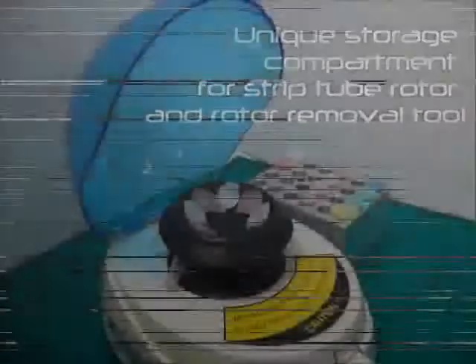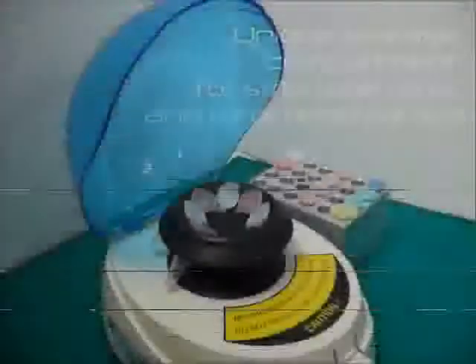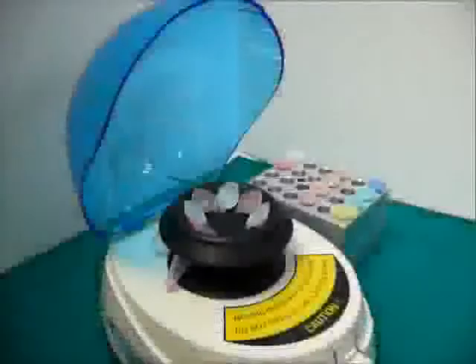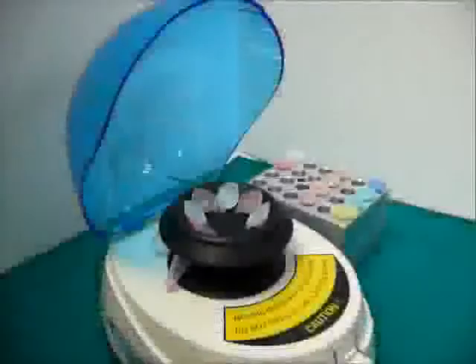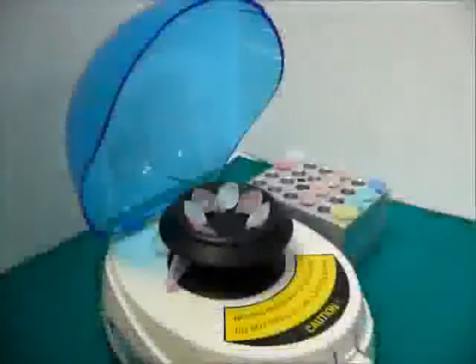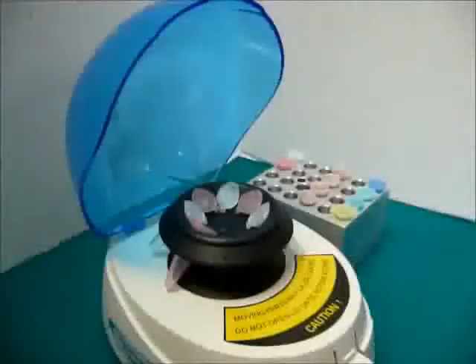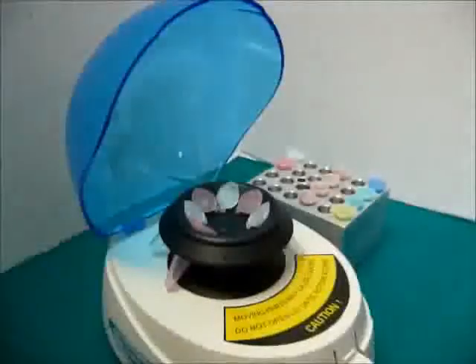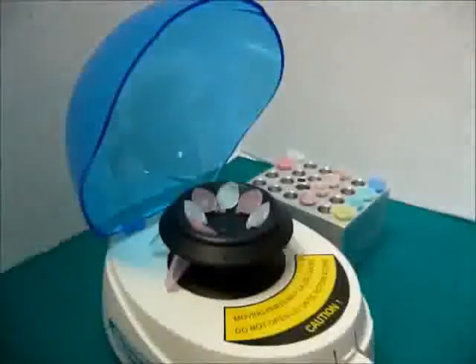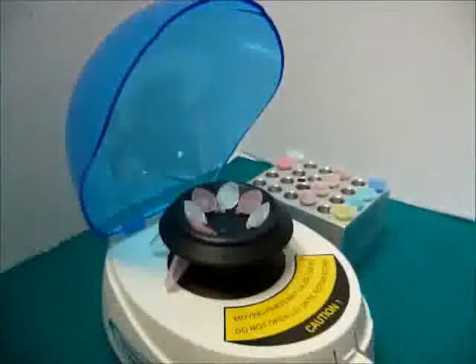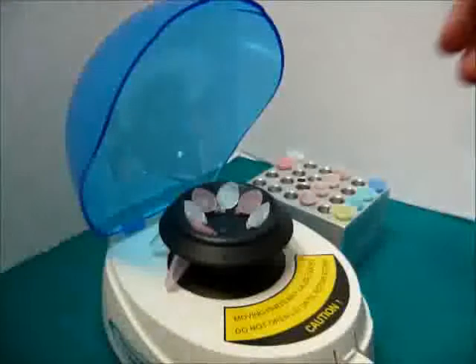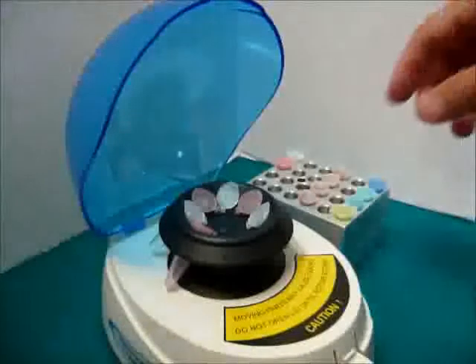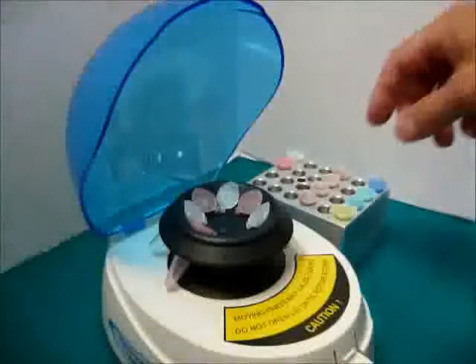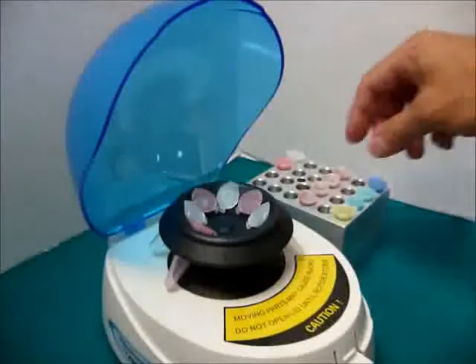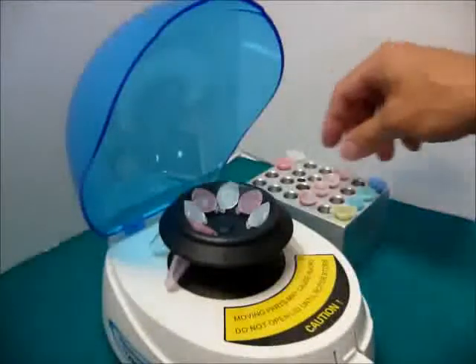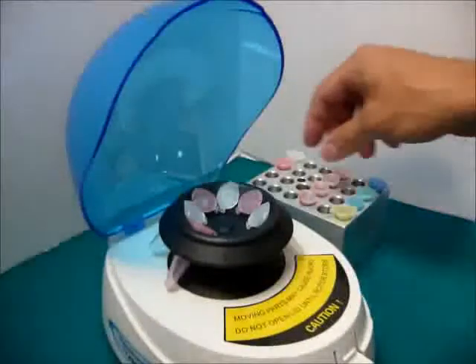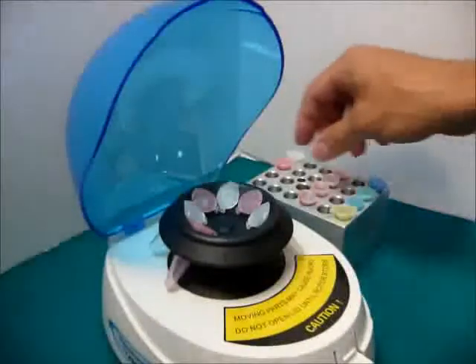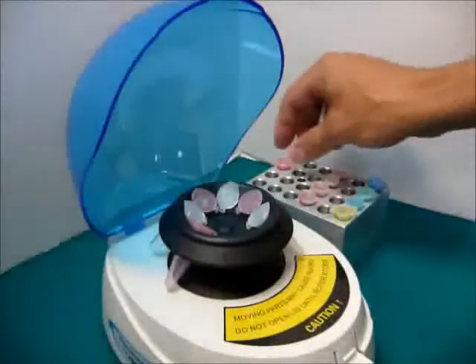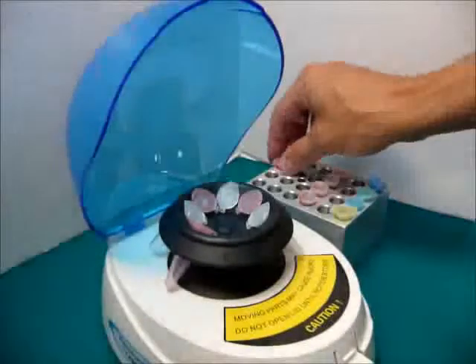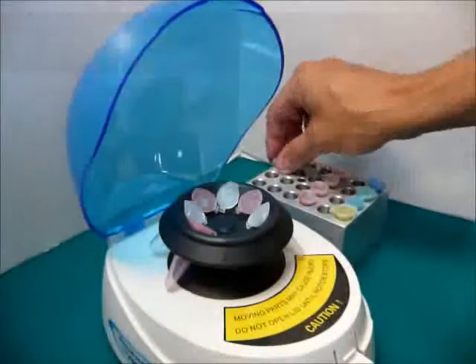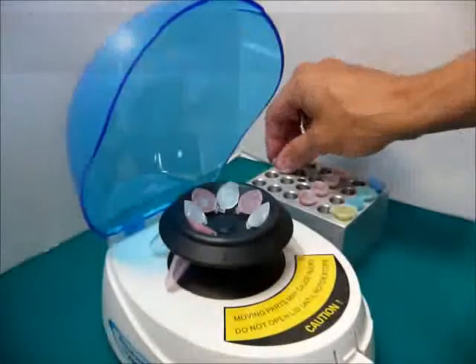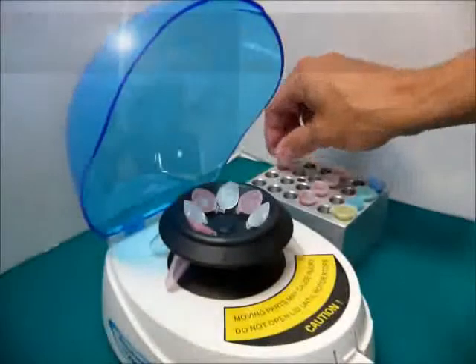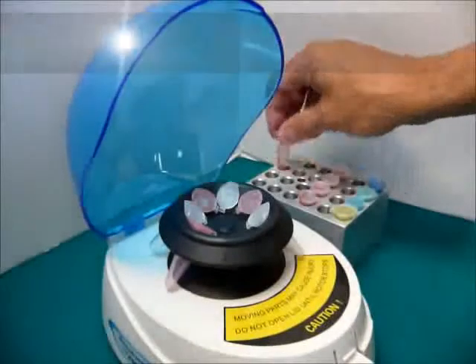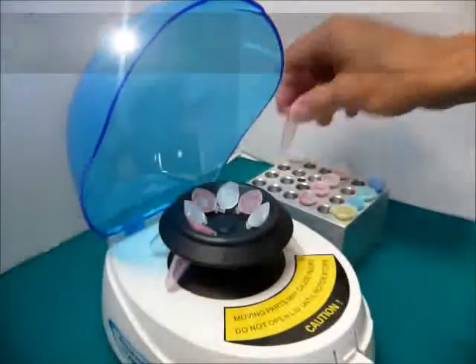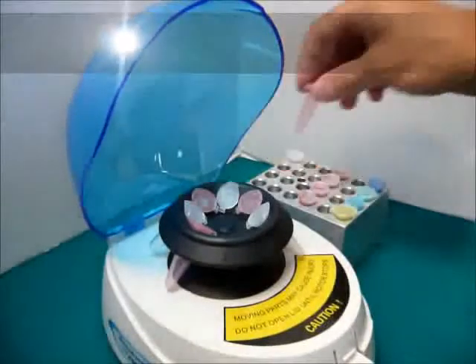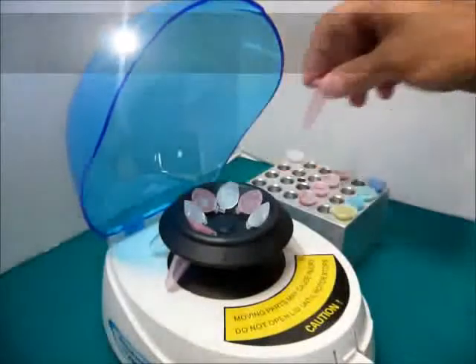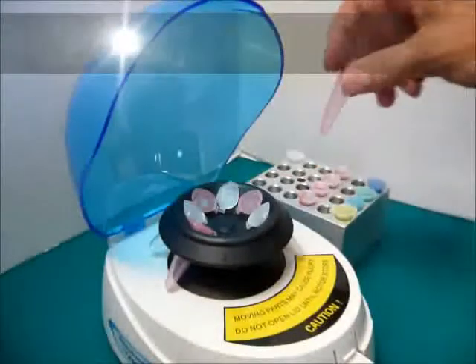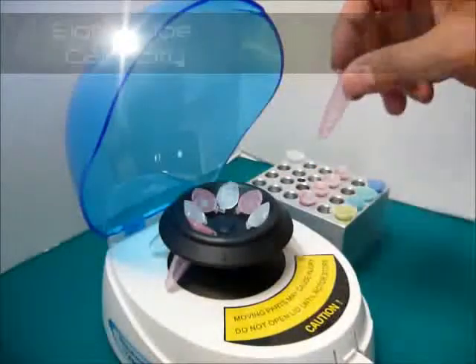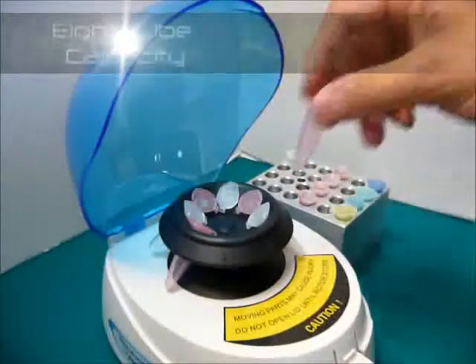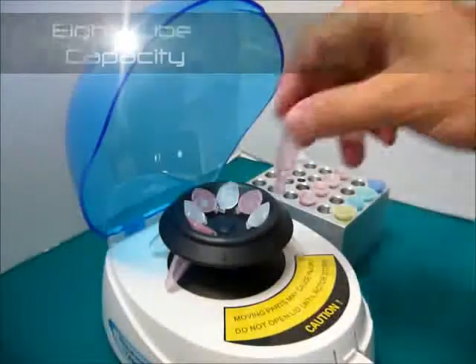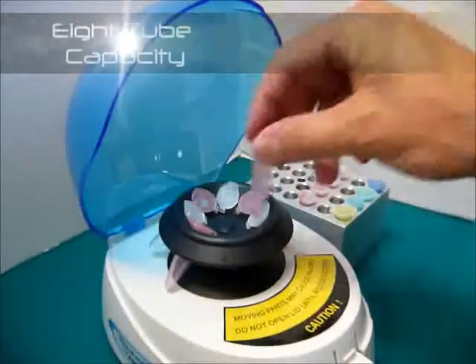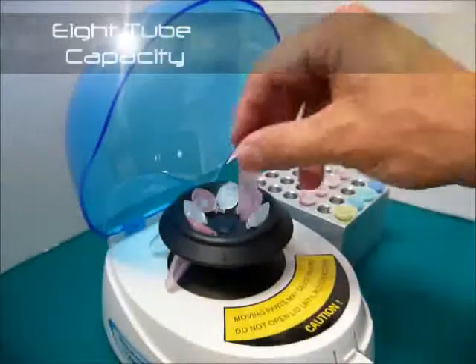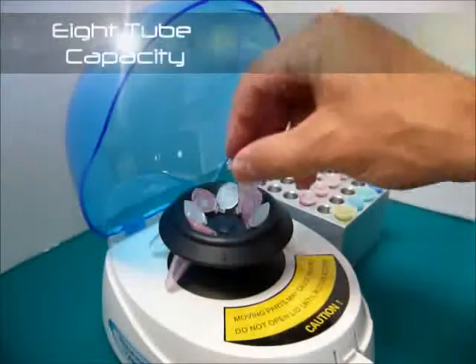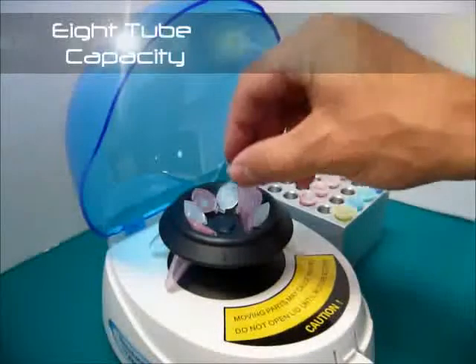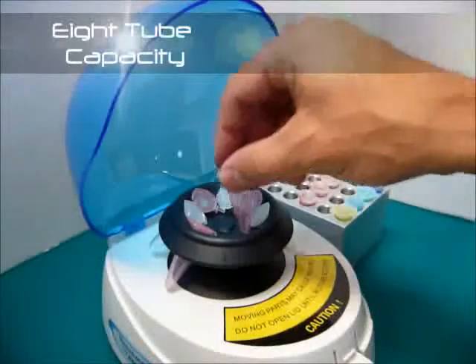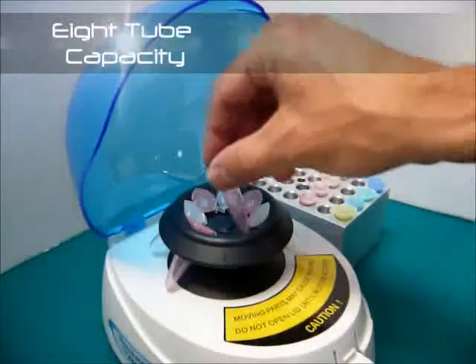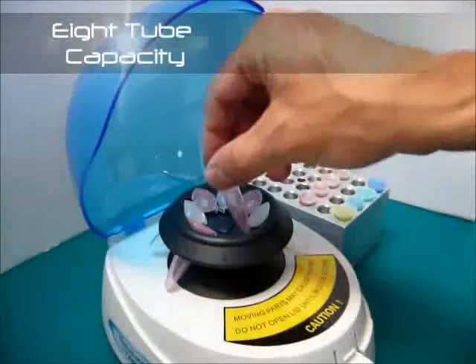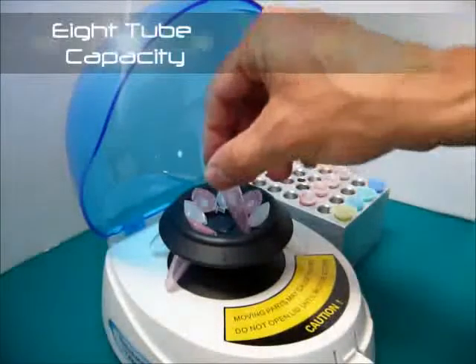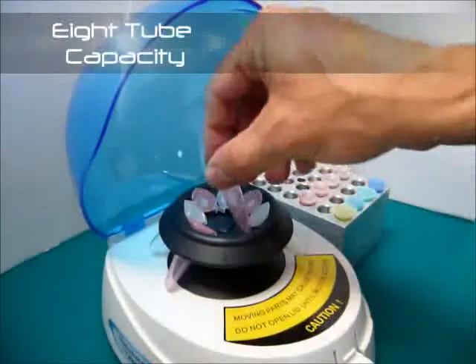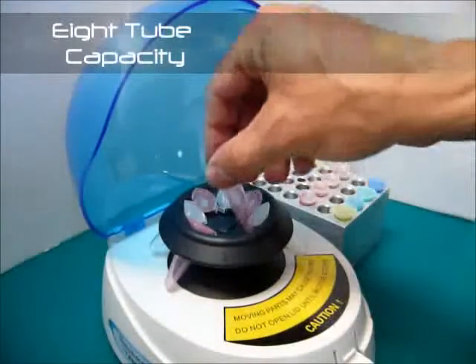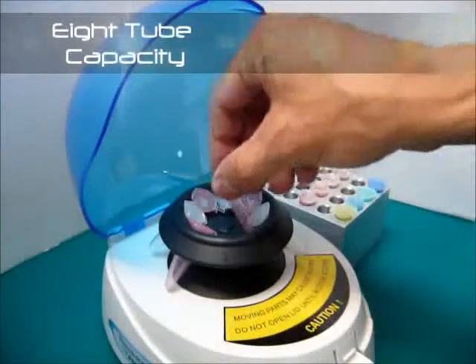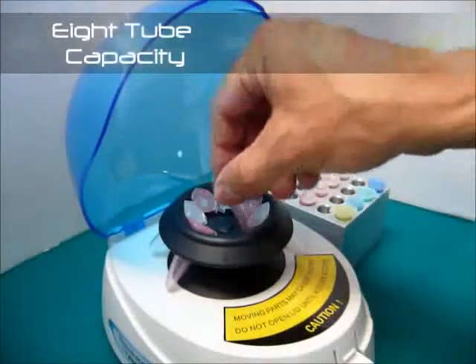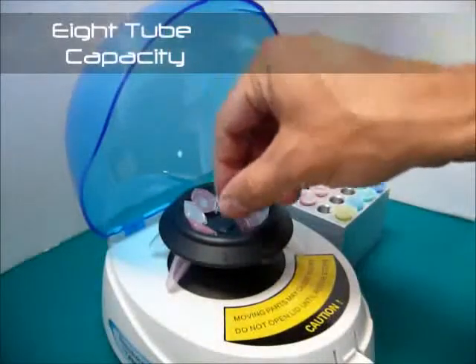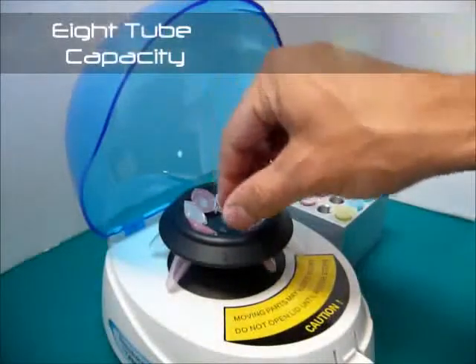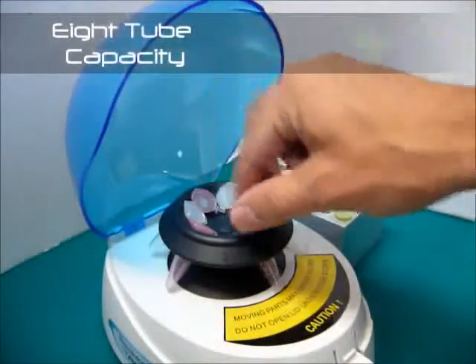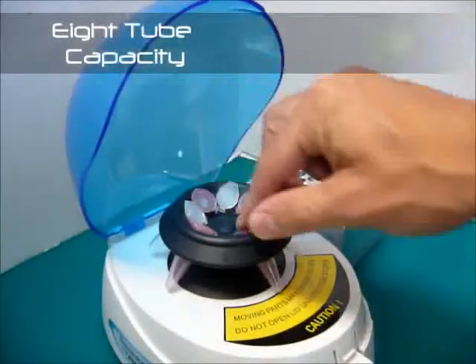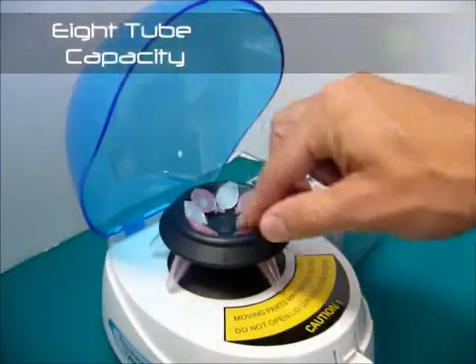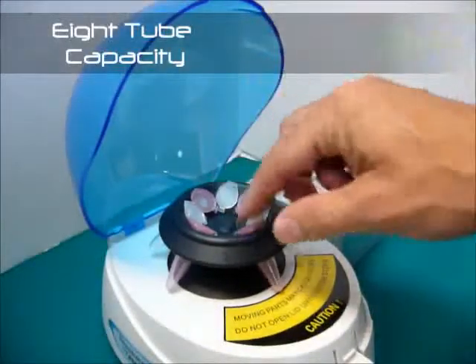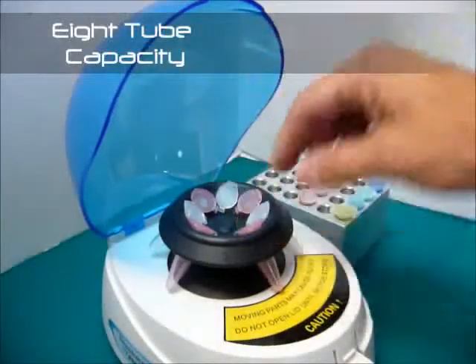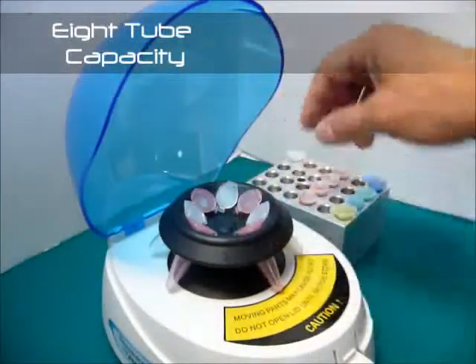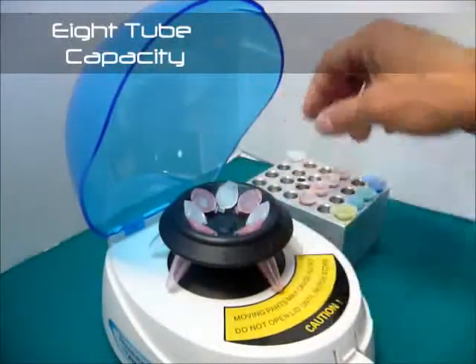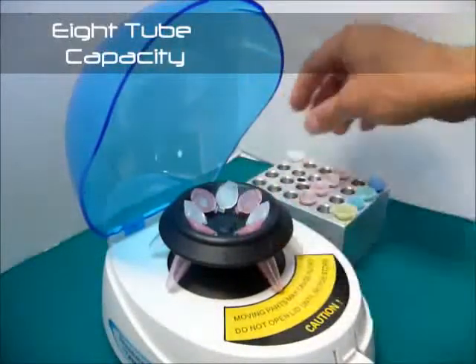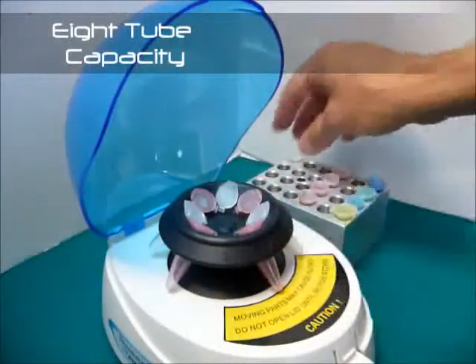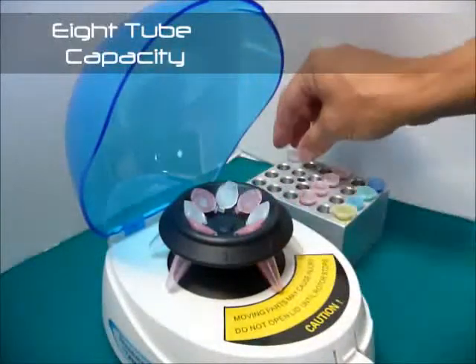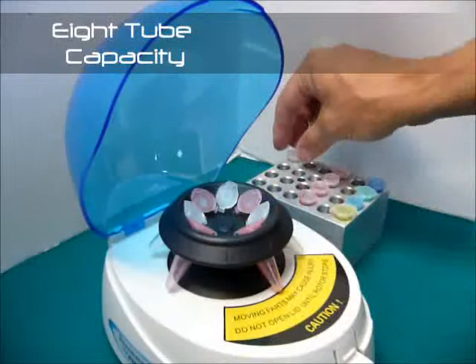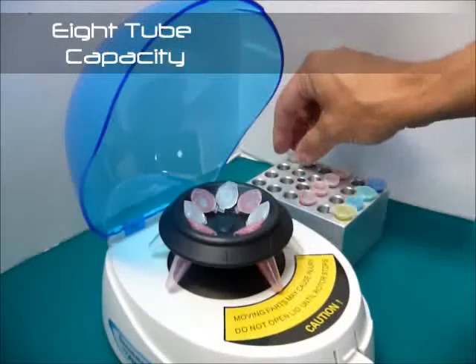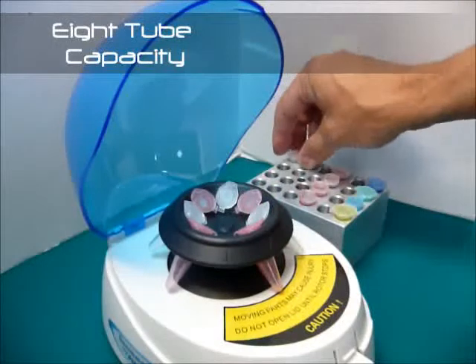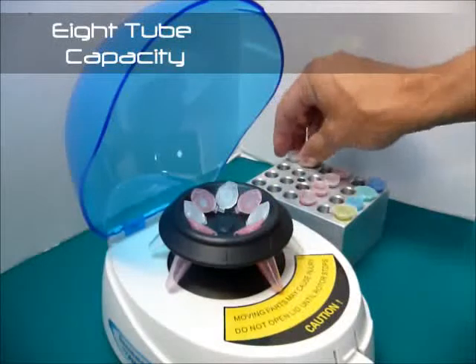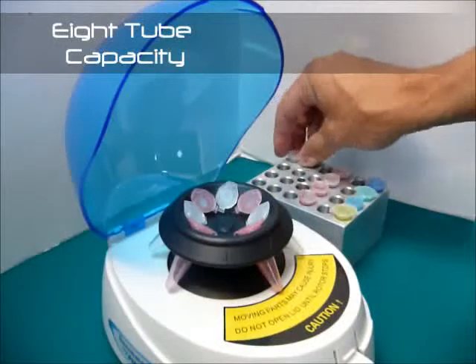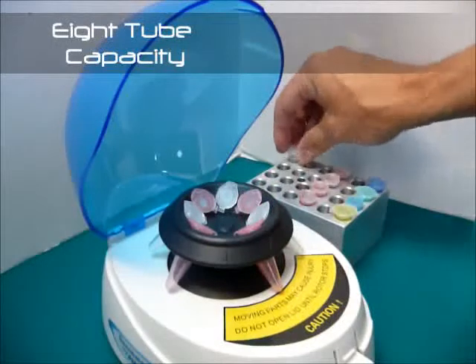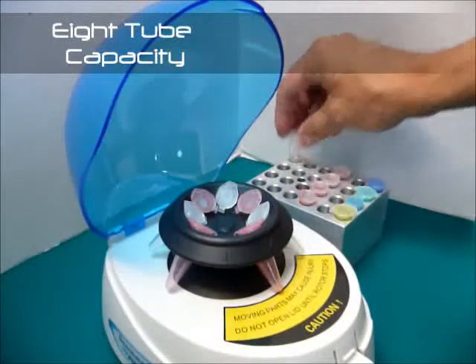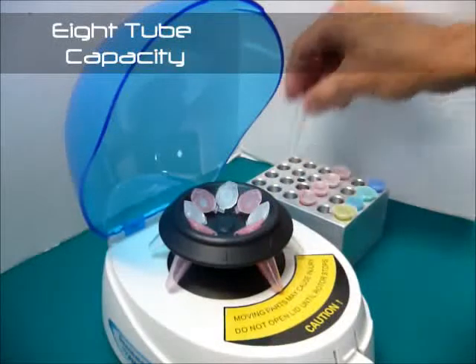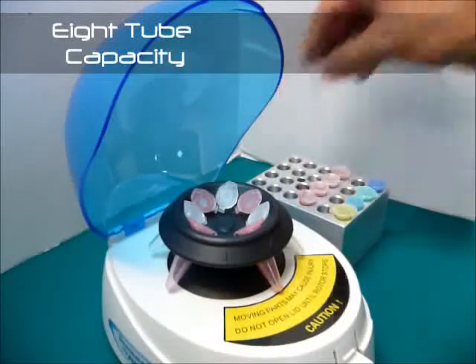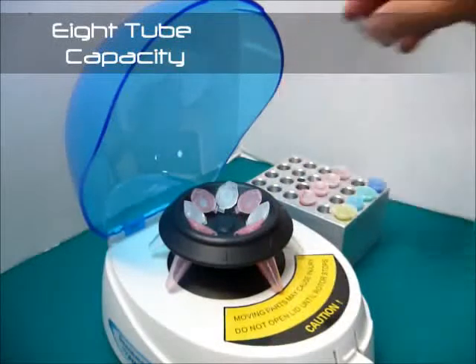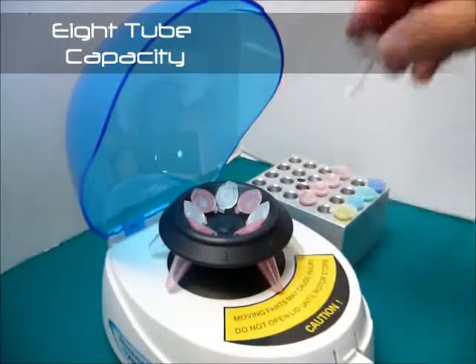Unlike traditional mini-centrifuges, the MiFuge Mini features an 8-place micro-tube rotor for increased productivity.